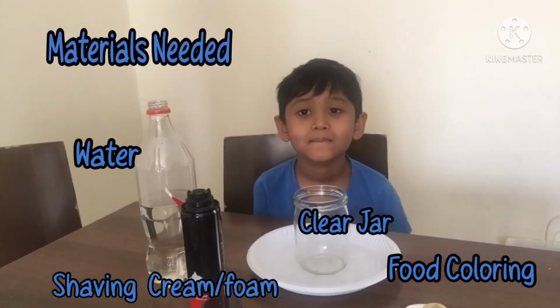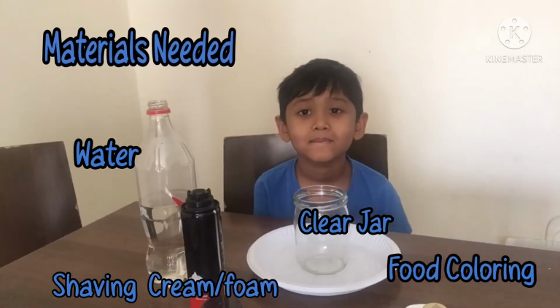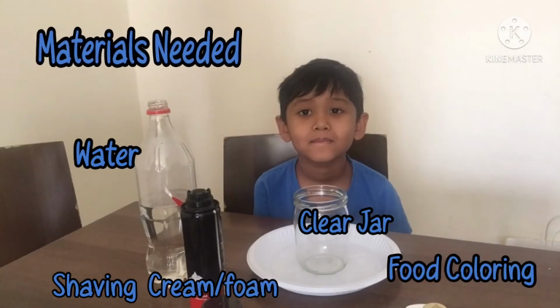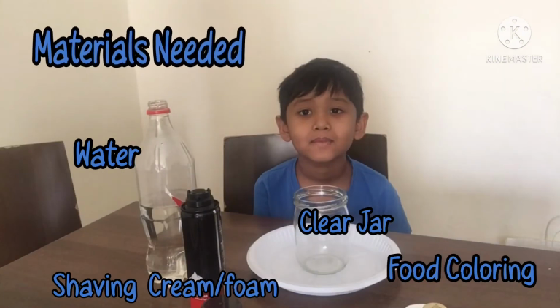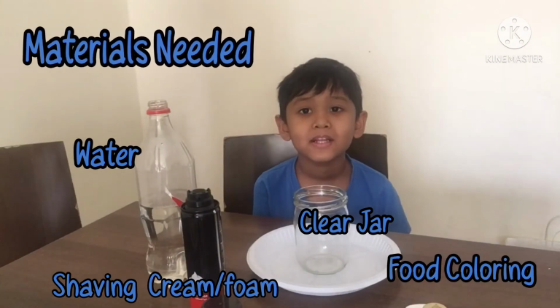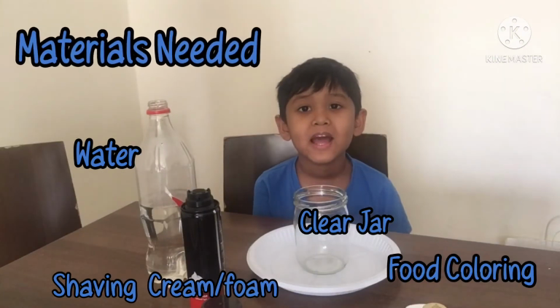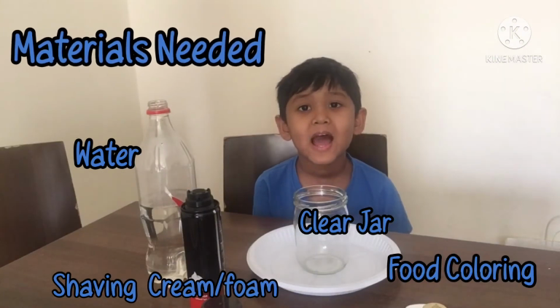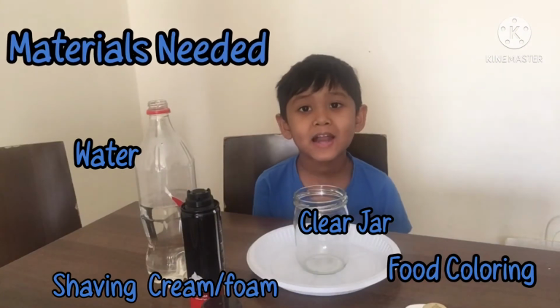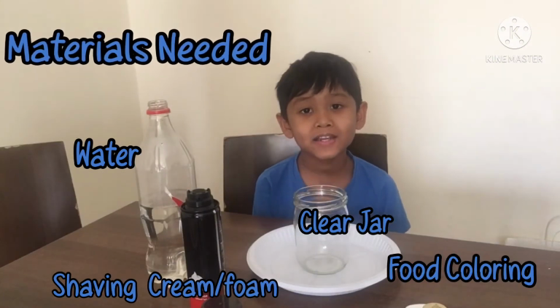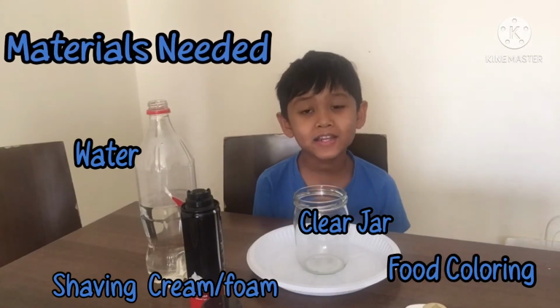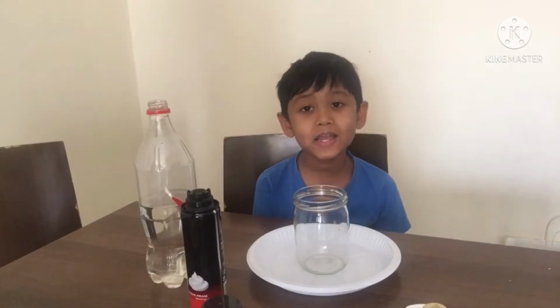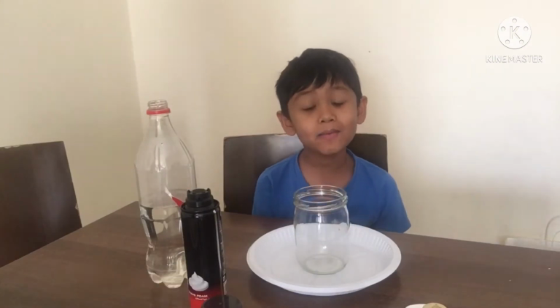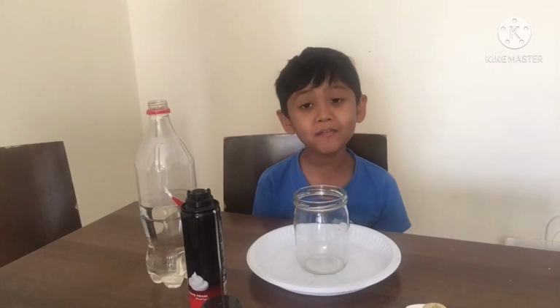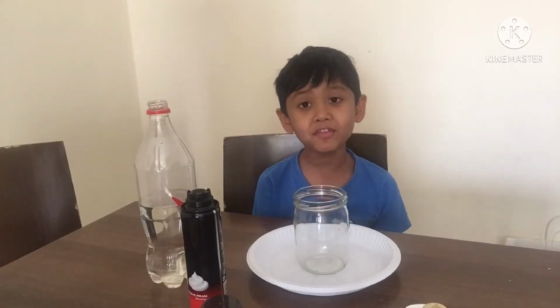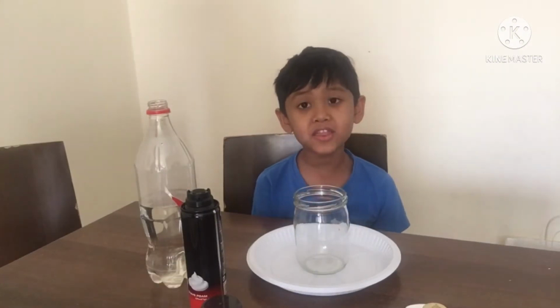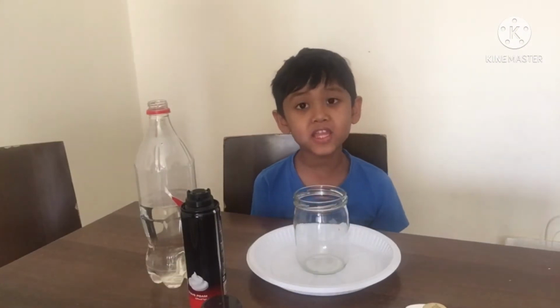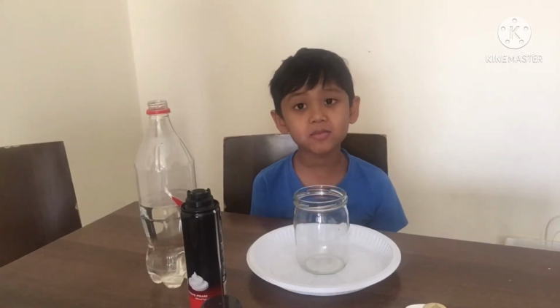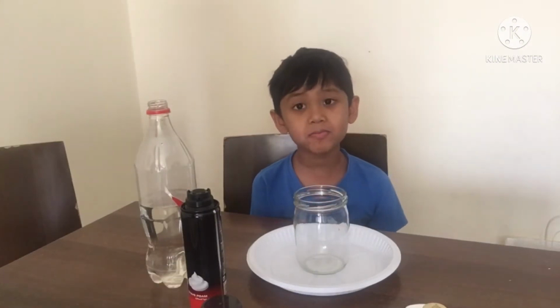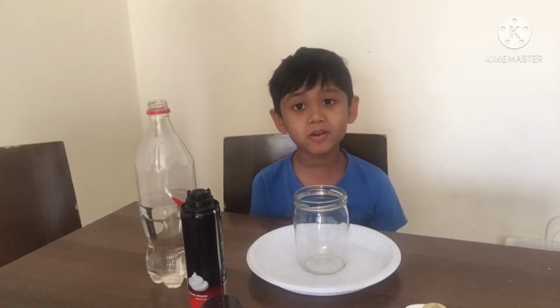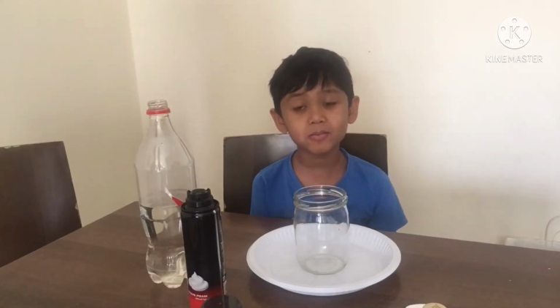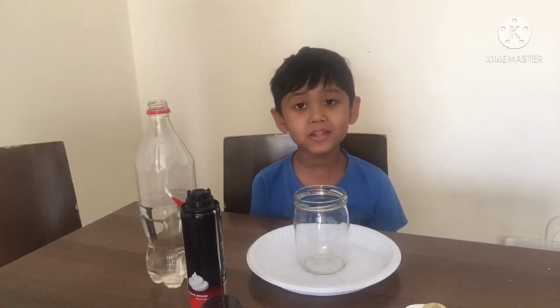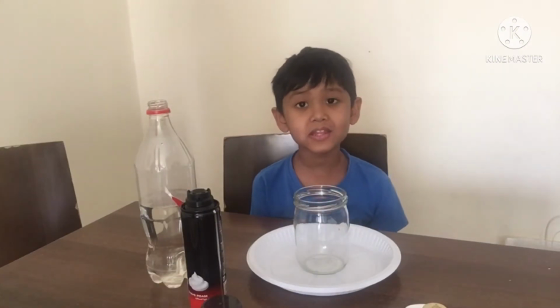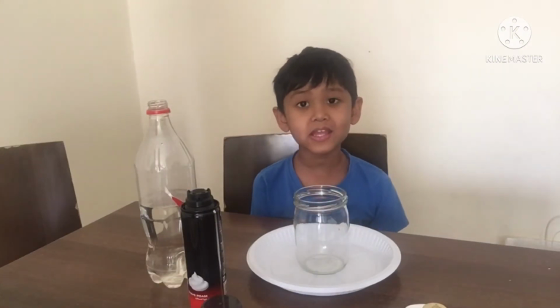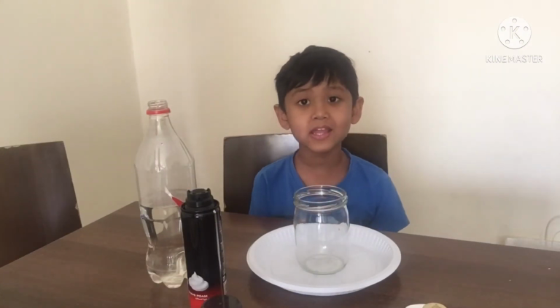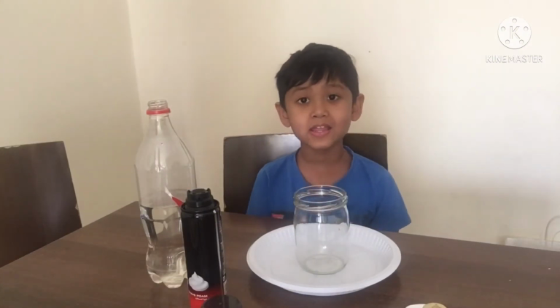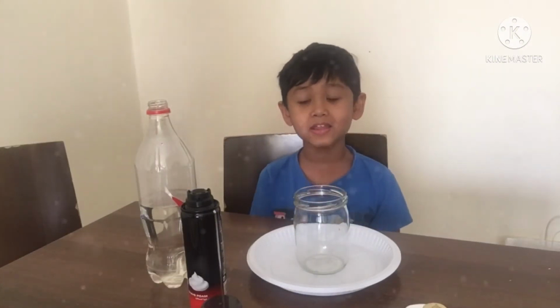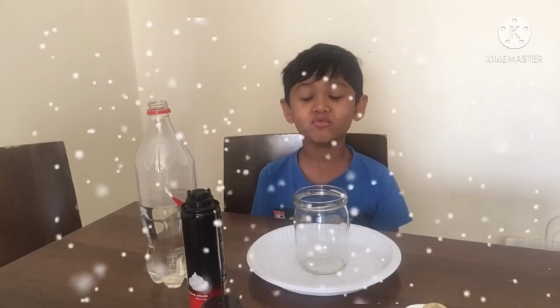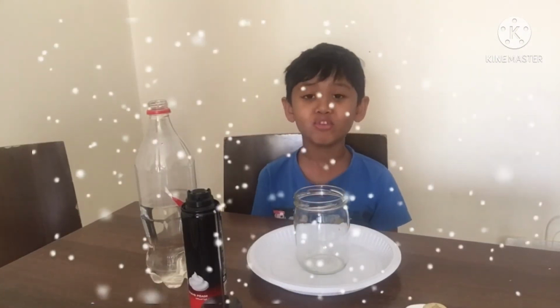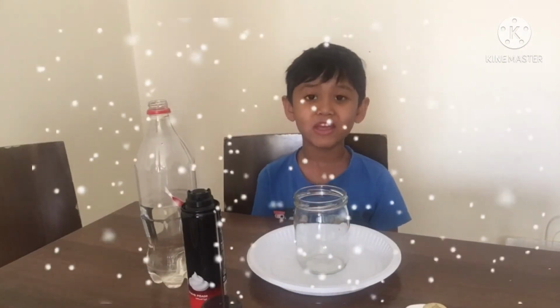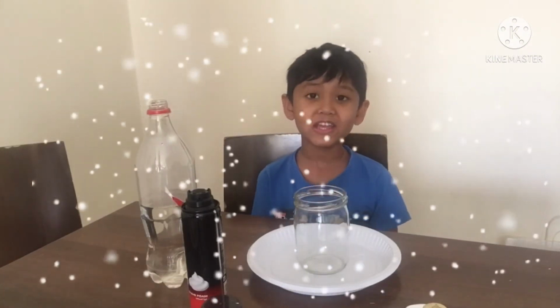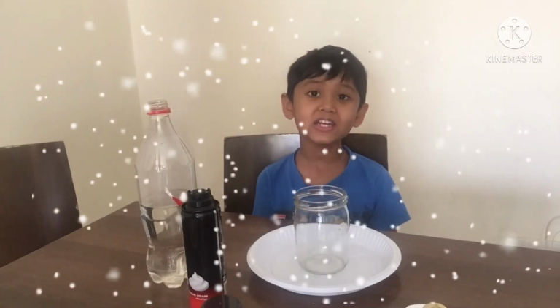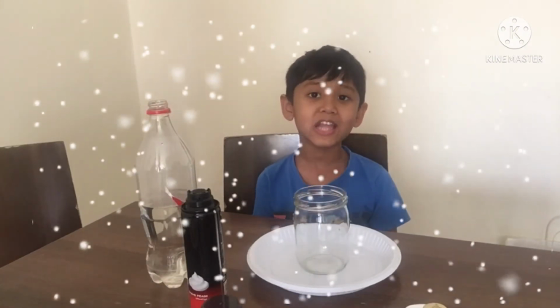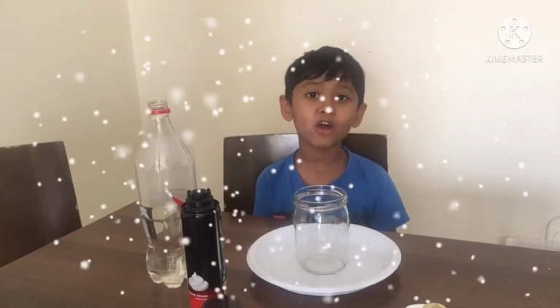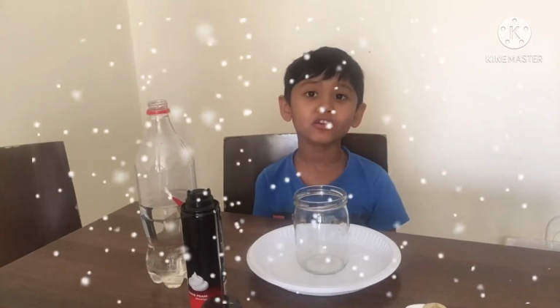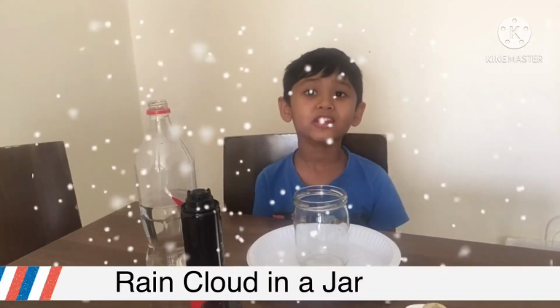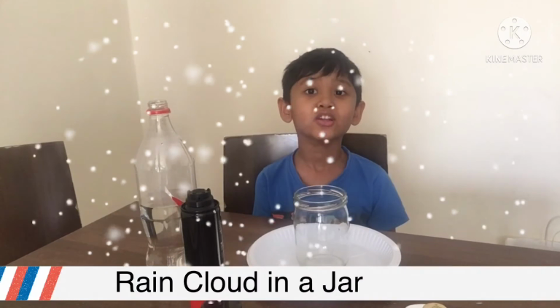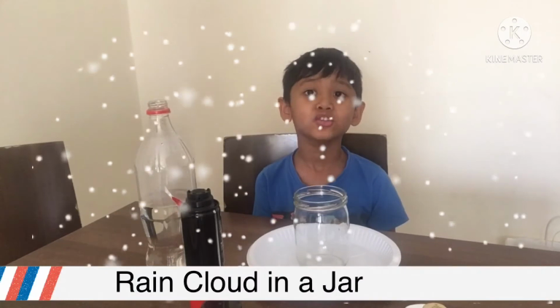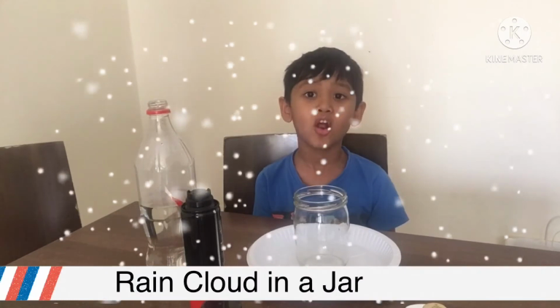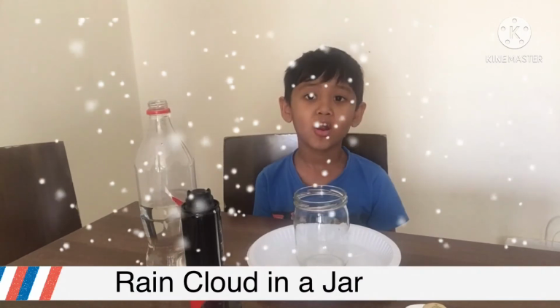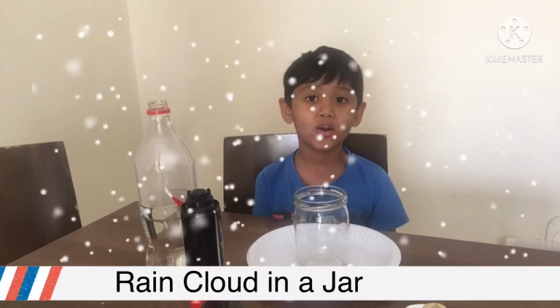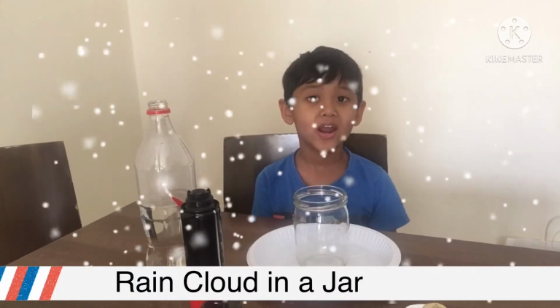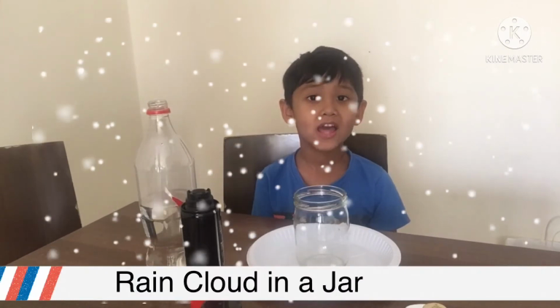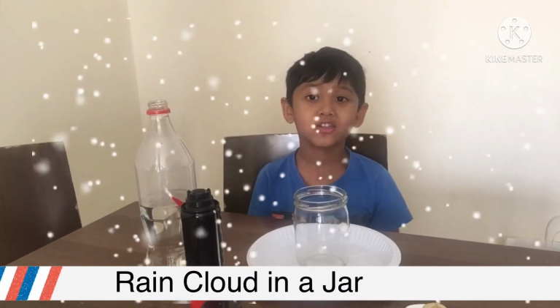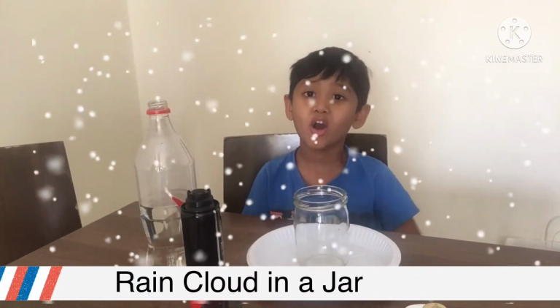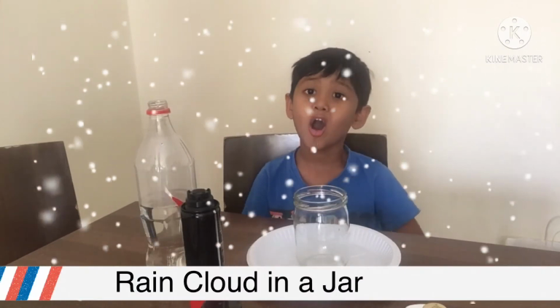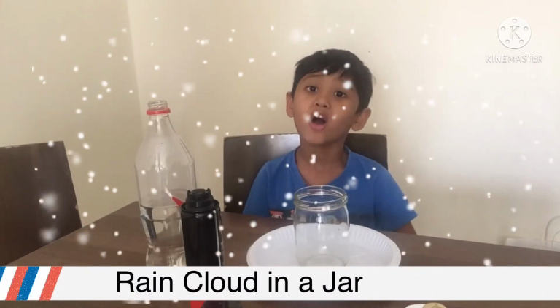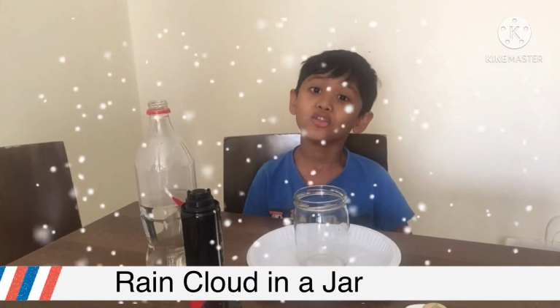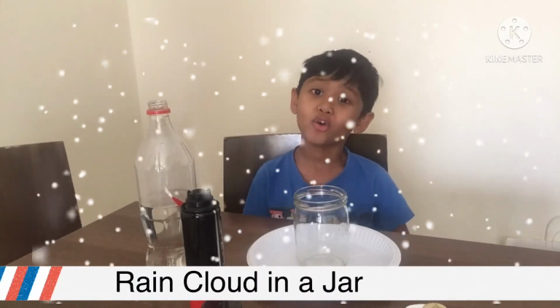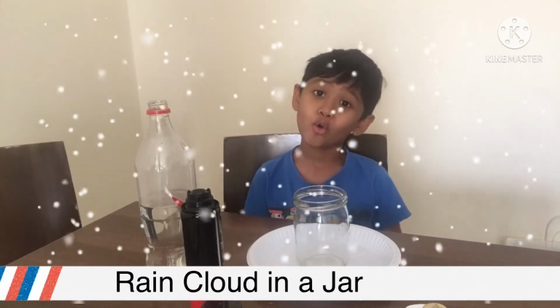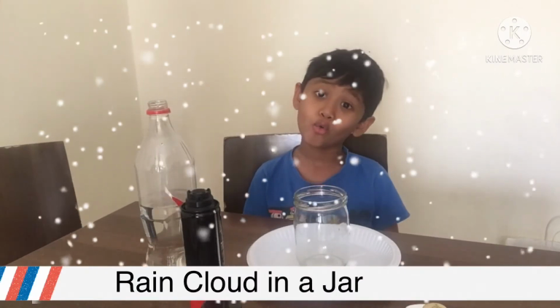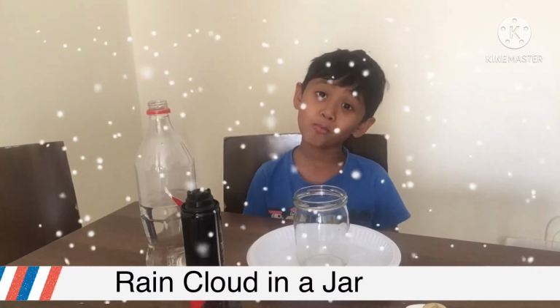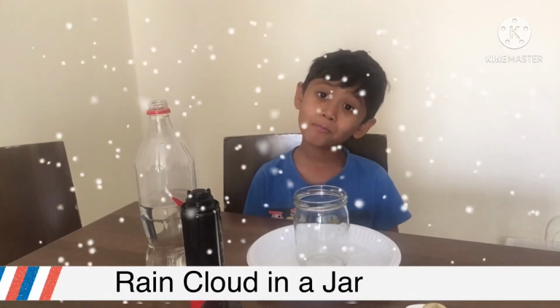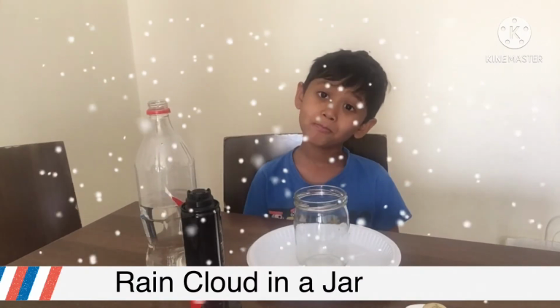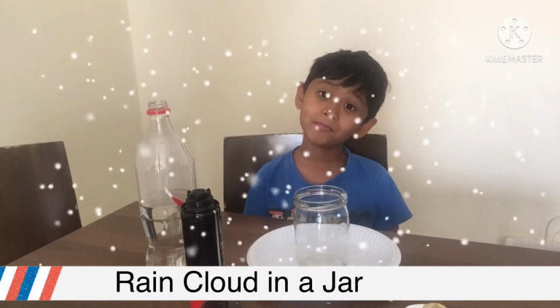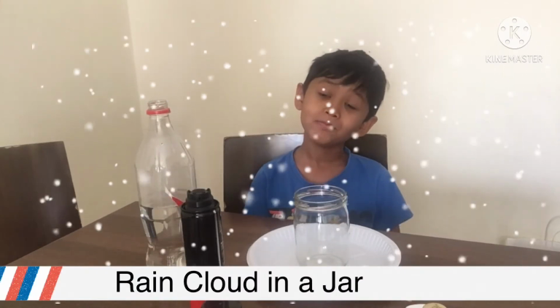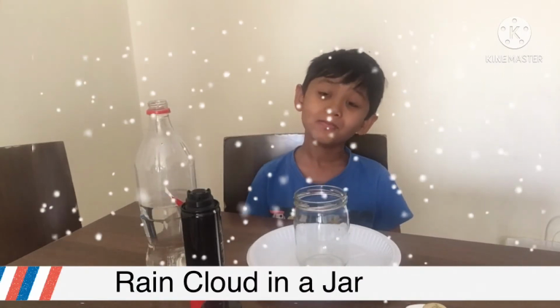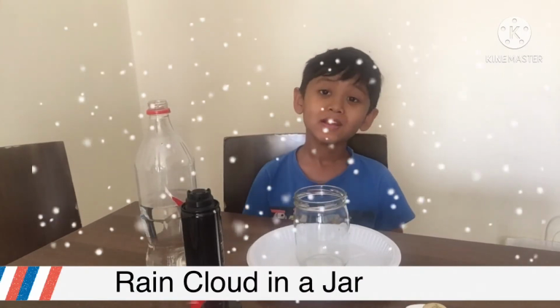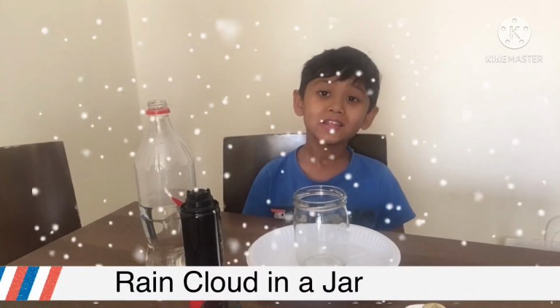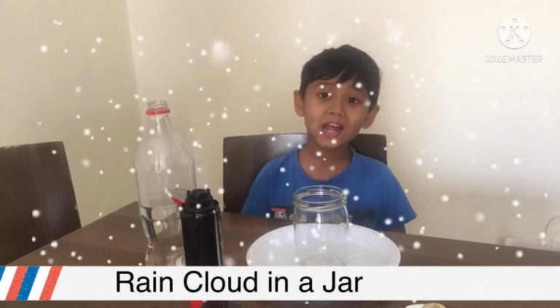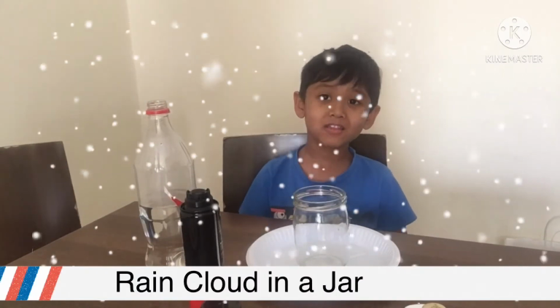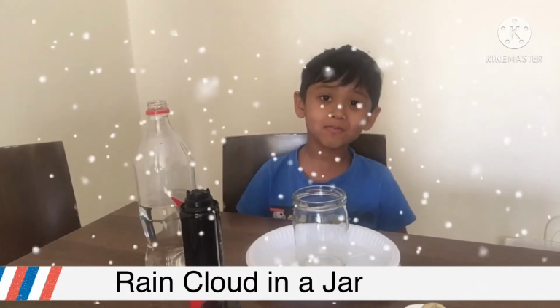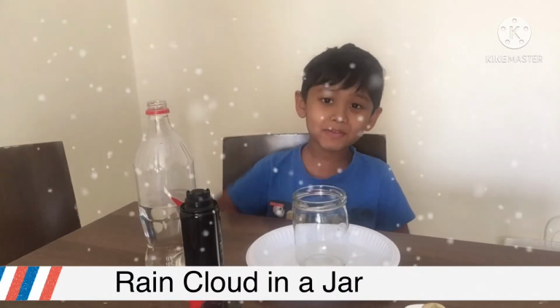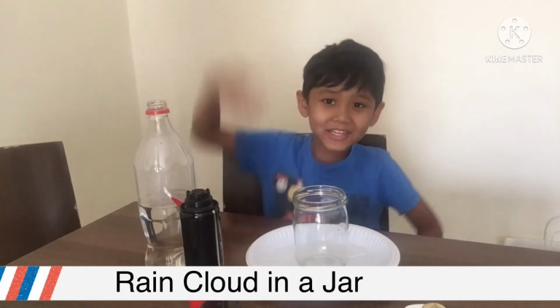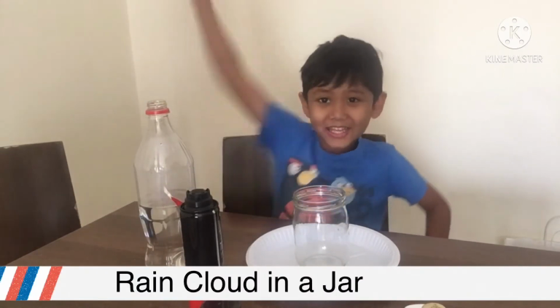The name of this experiment is Rain Clouds in a Jar, as you all know. Let's begin!